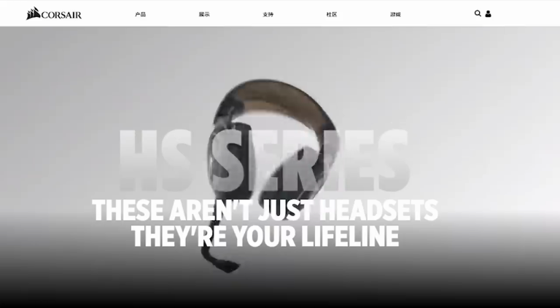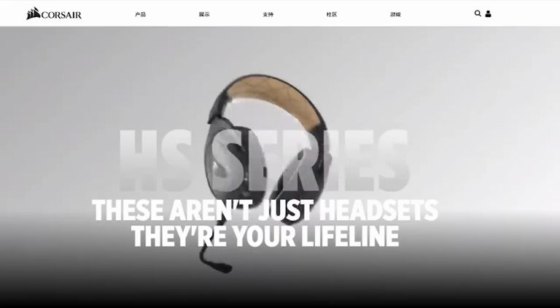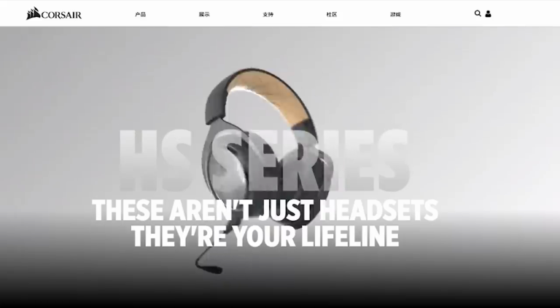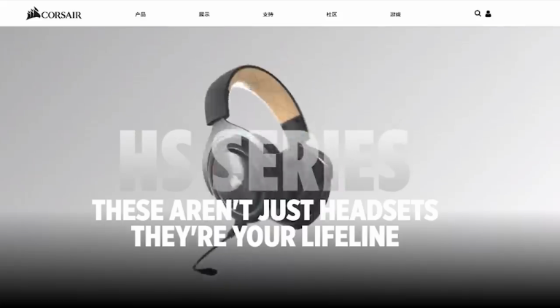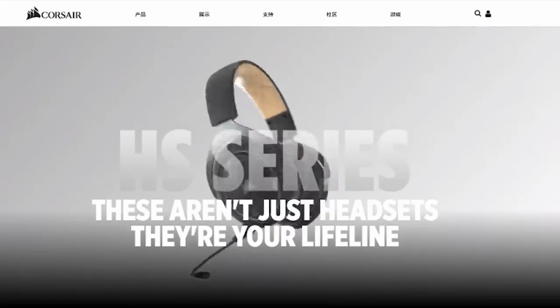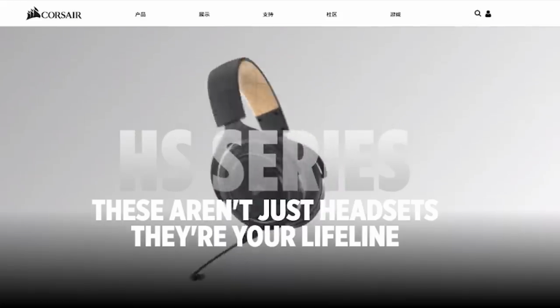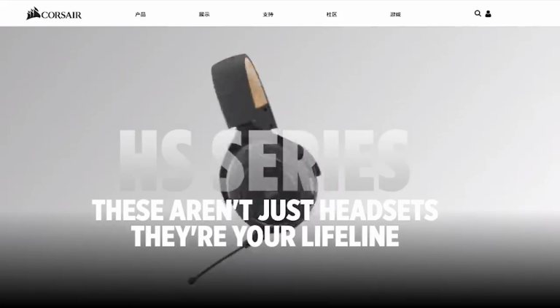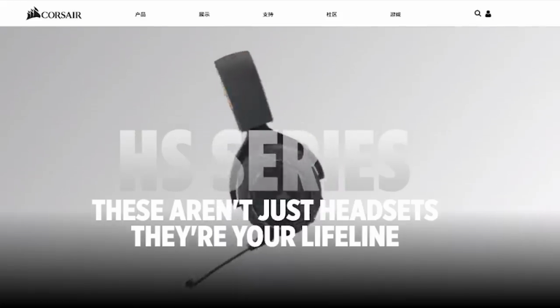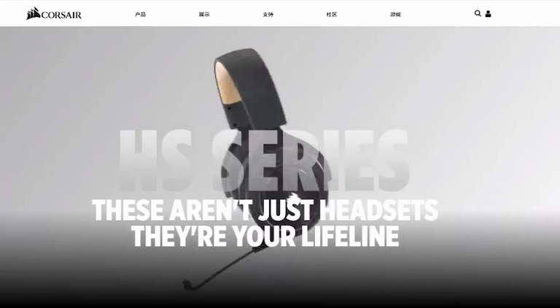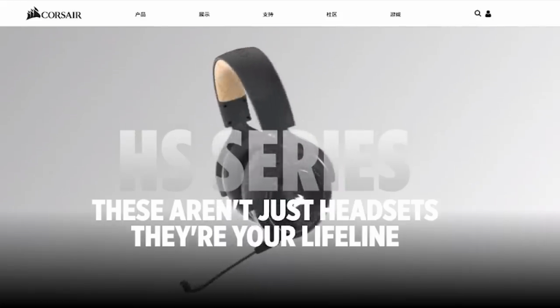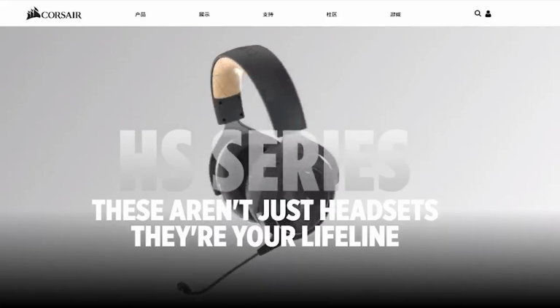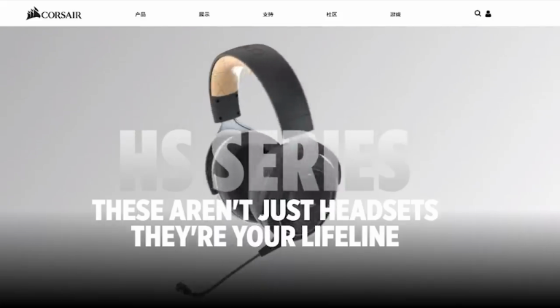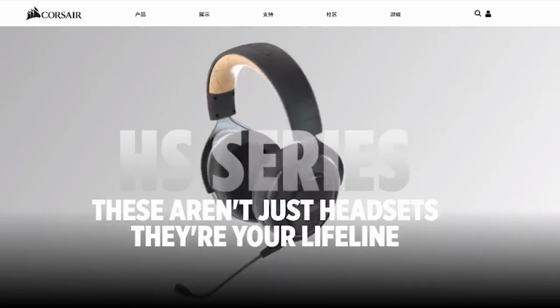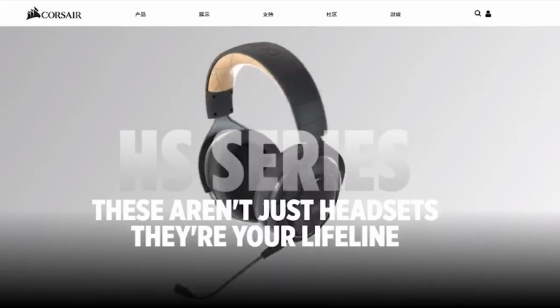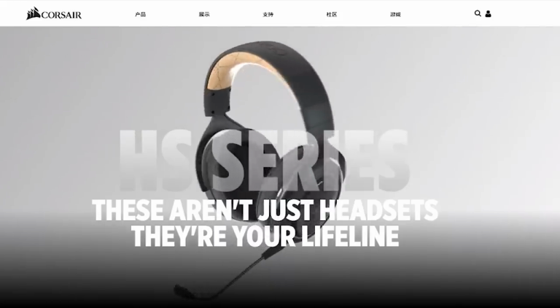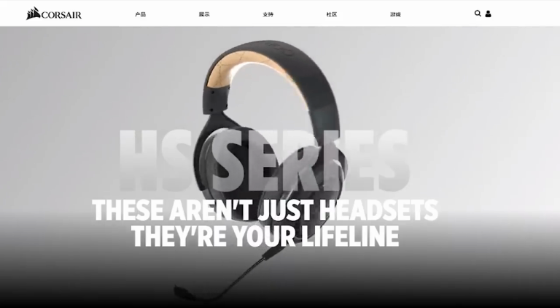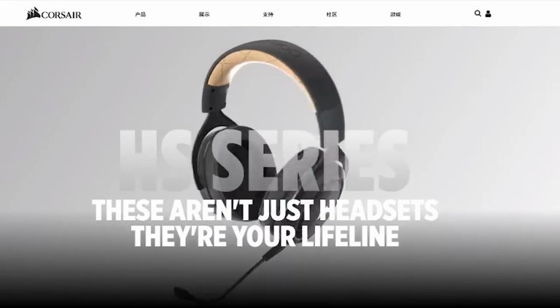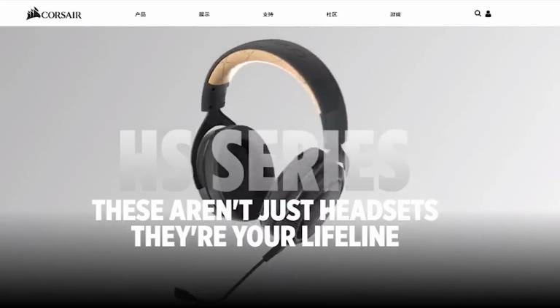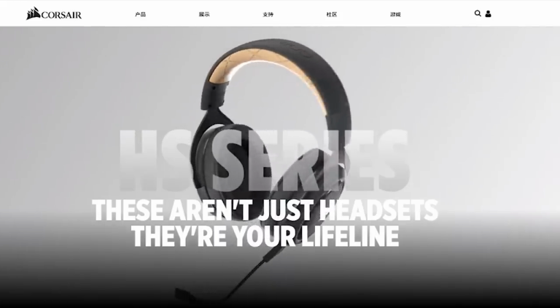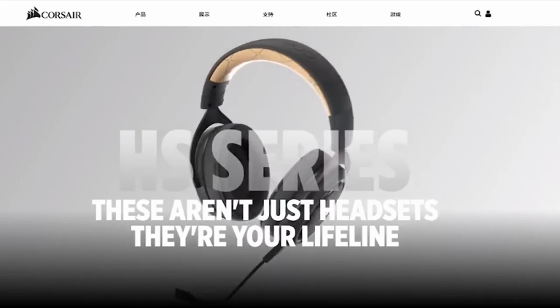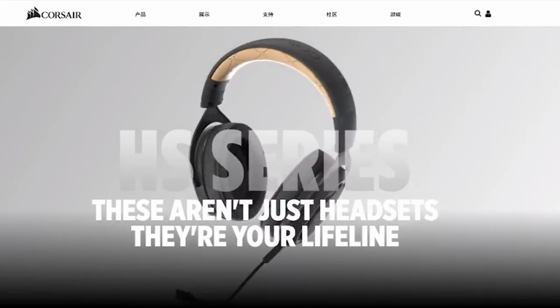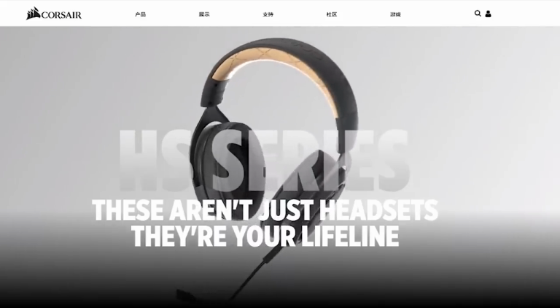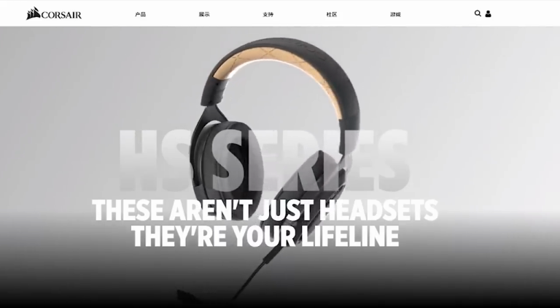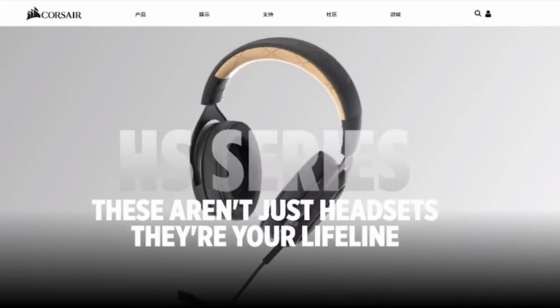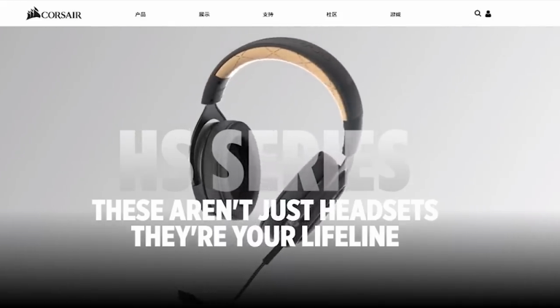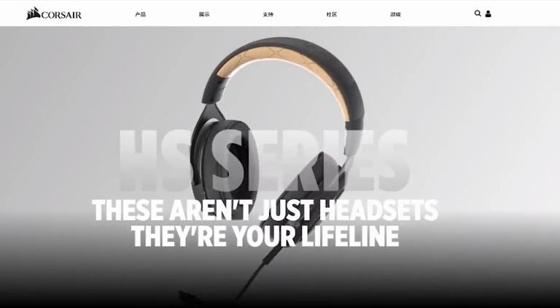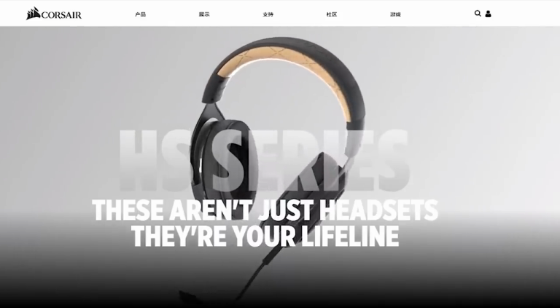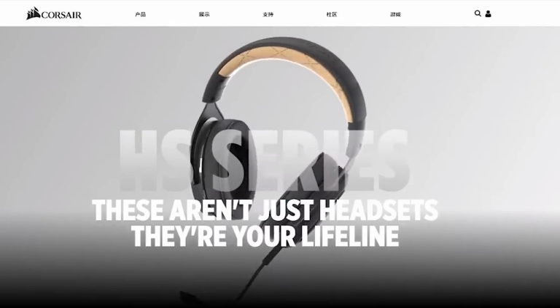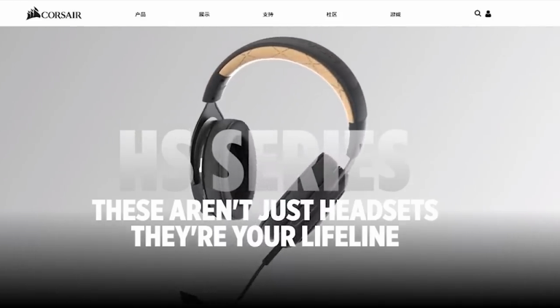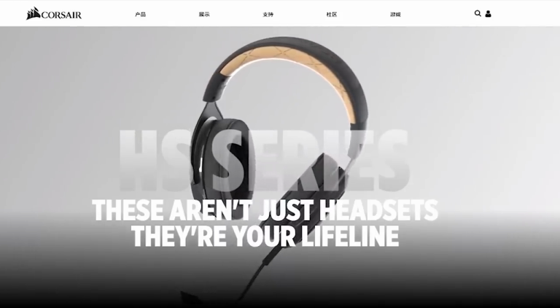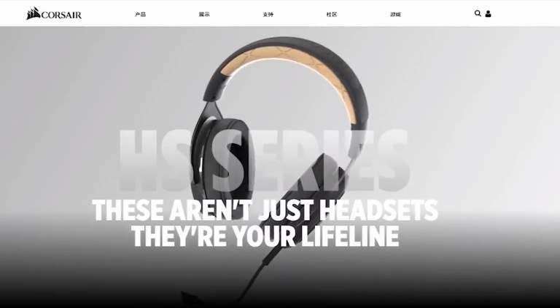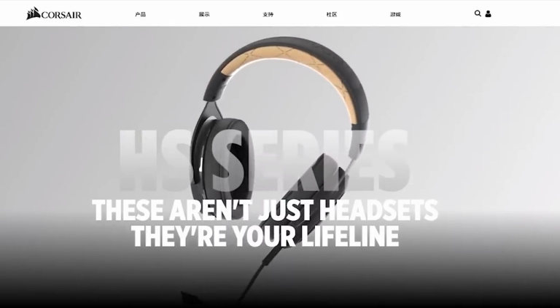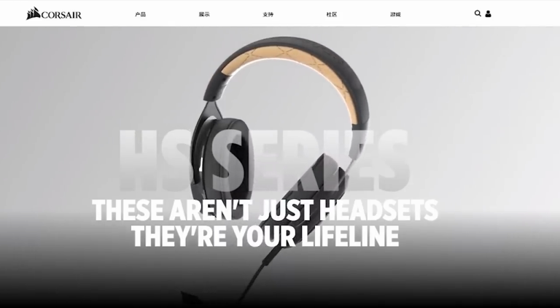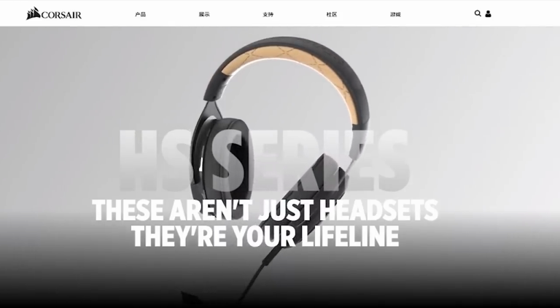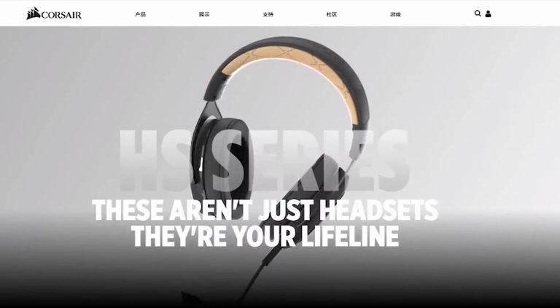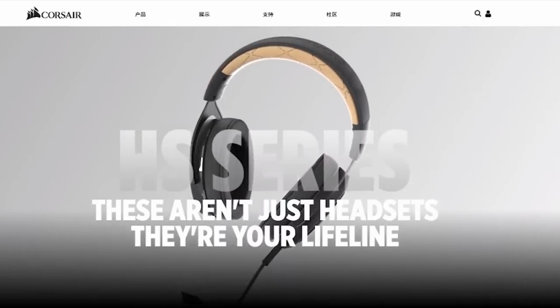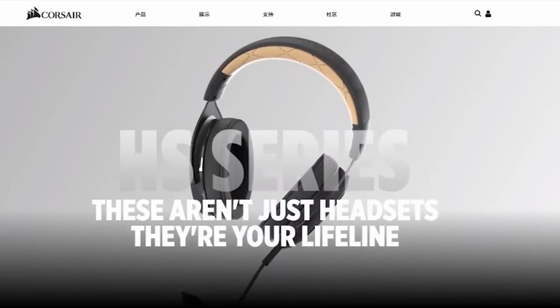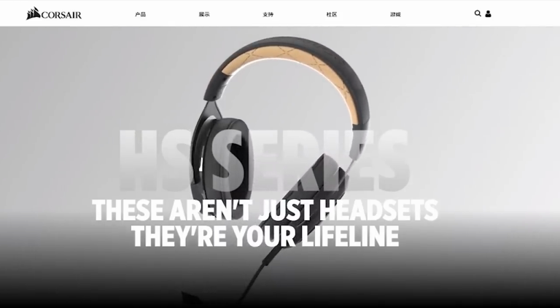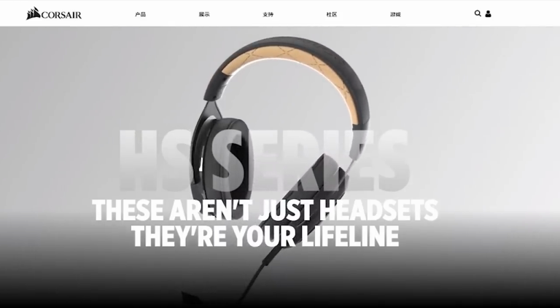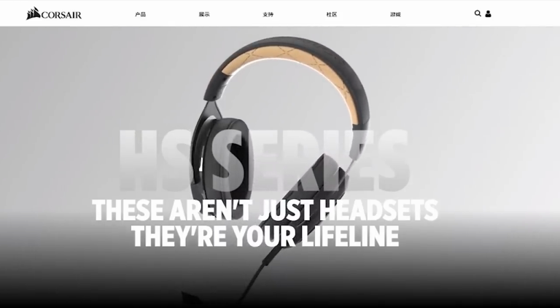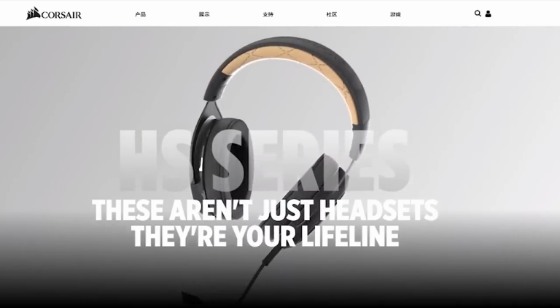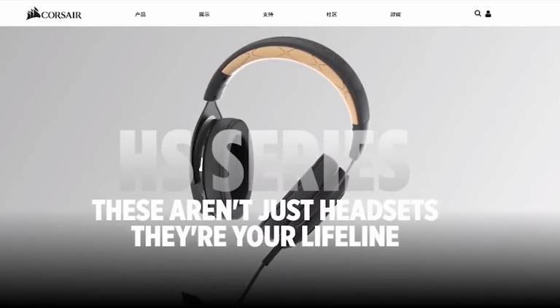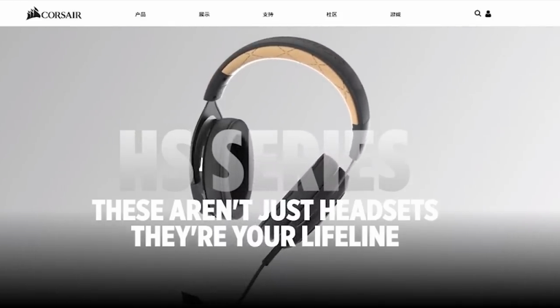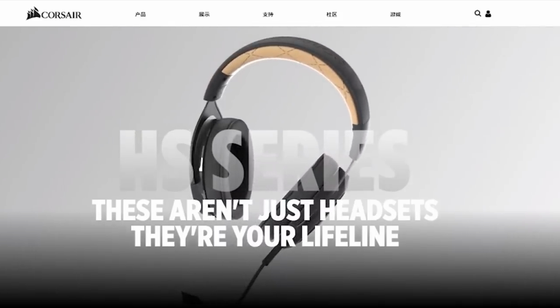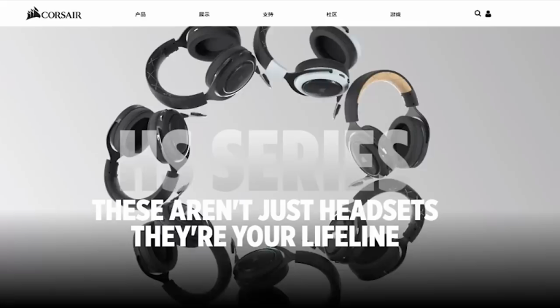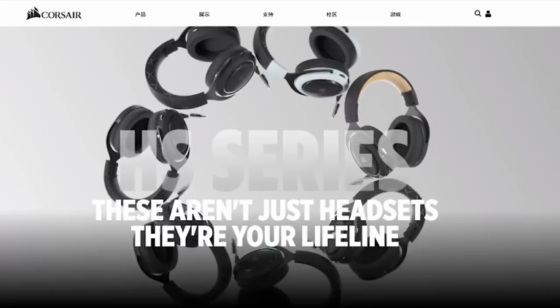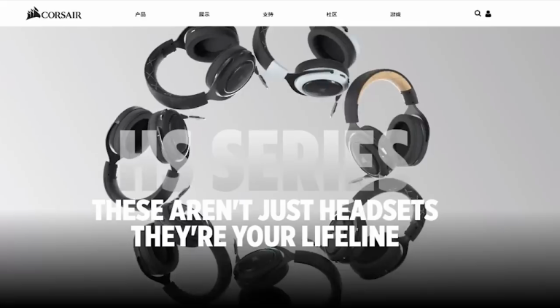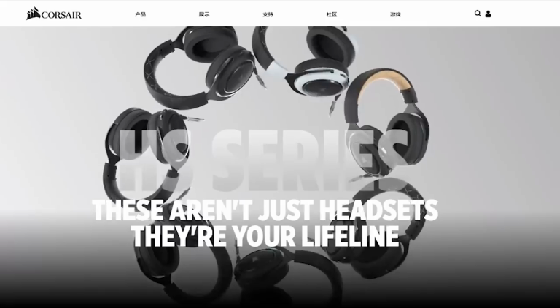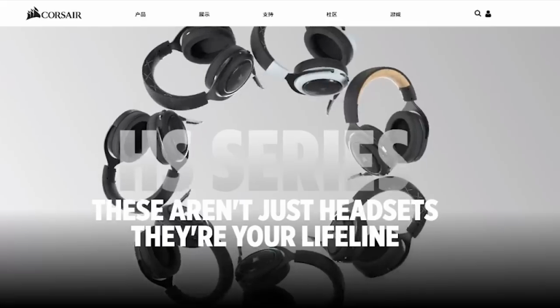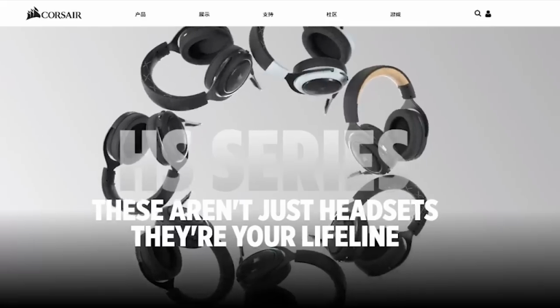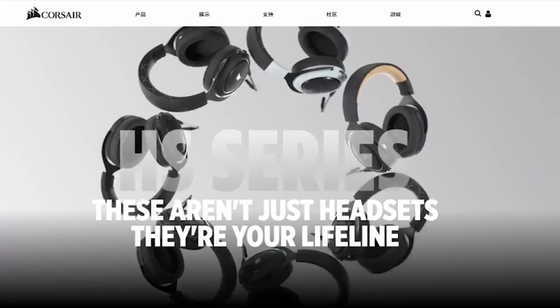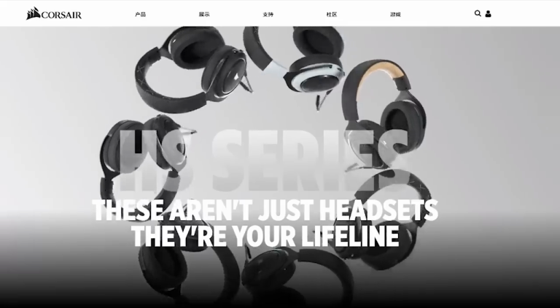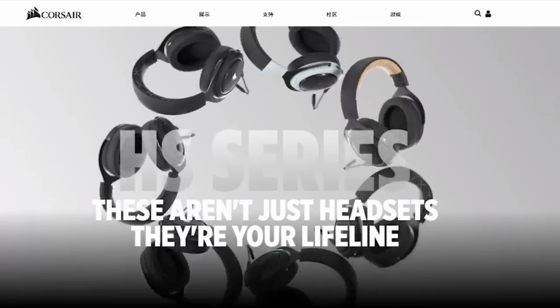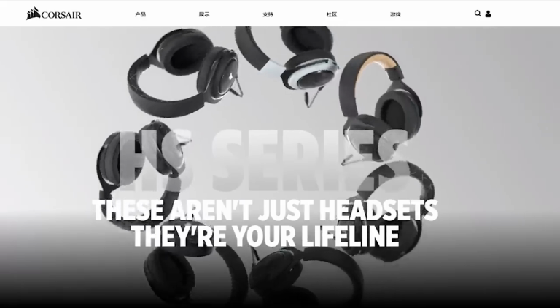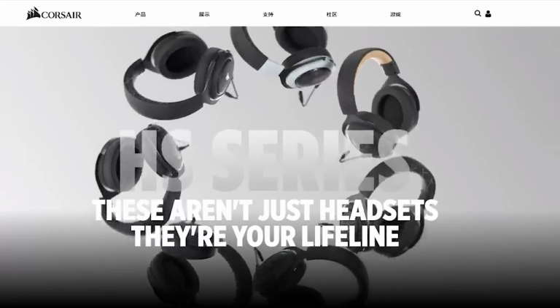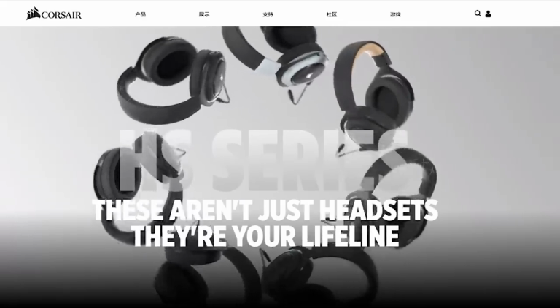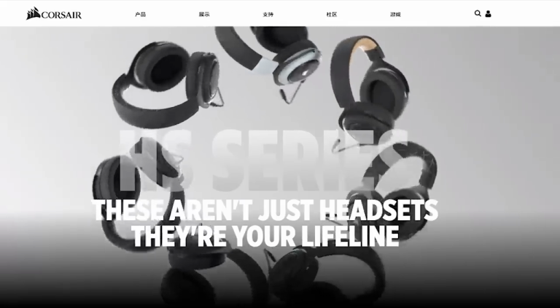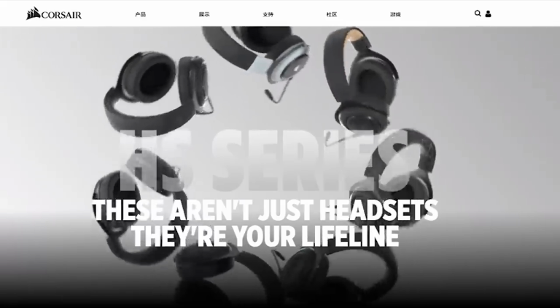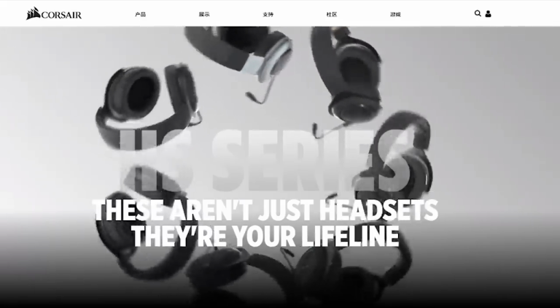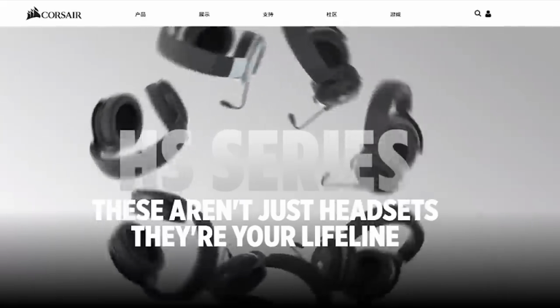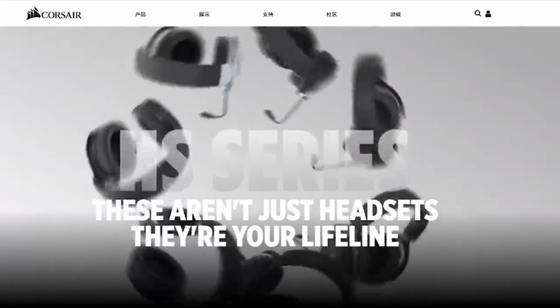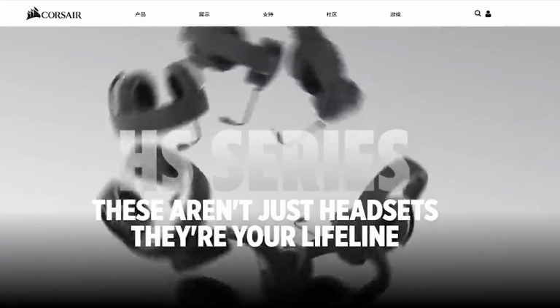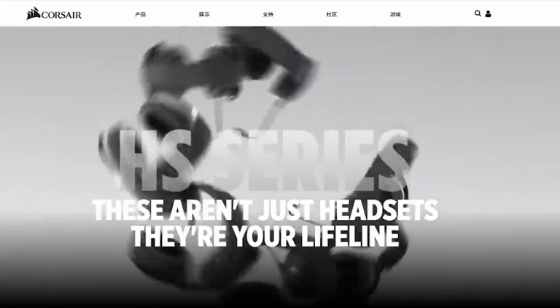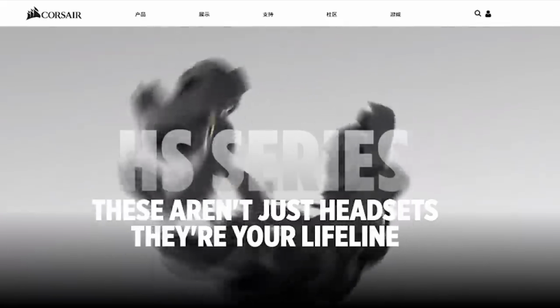Shout out to Corsair for sponsoring our coverage of Computex 2018. Check out their new HS70 gaming headsets through the links below.